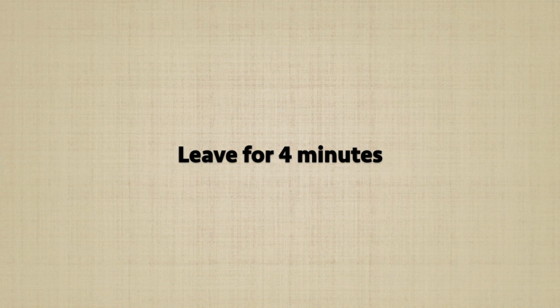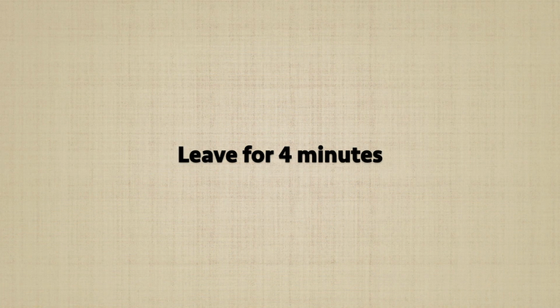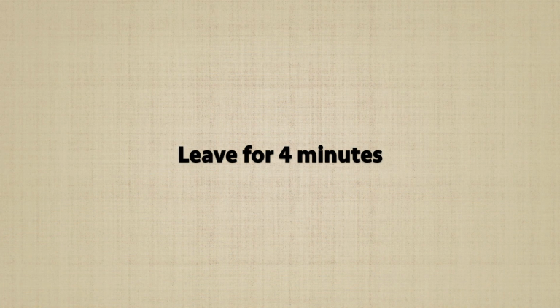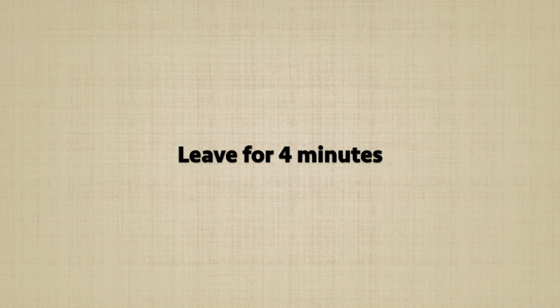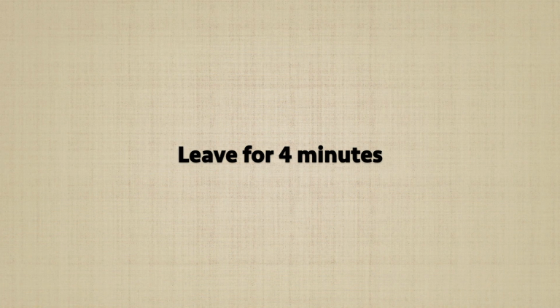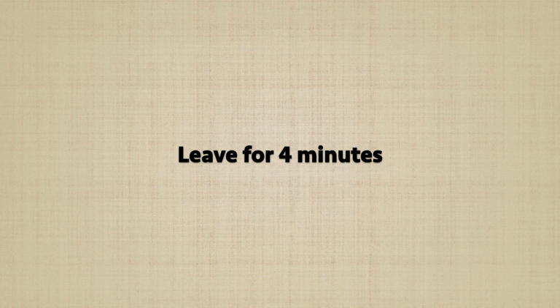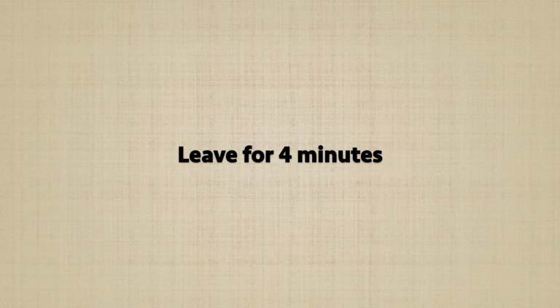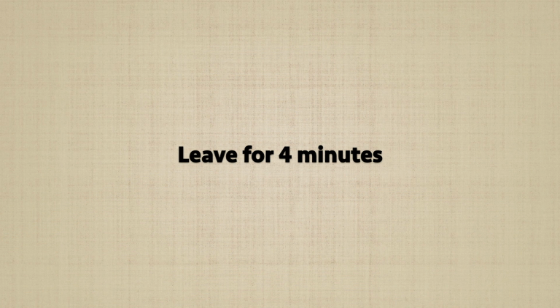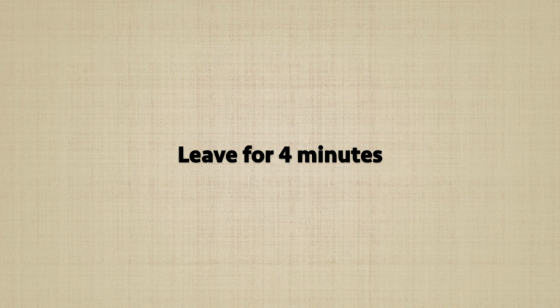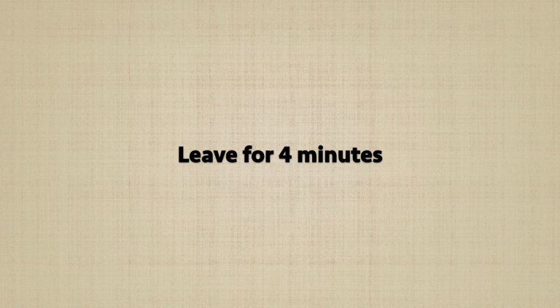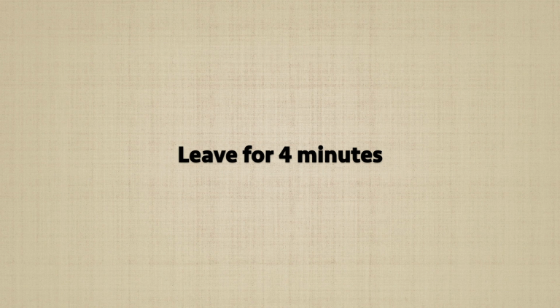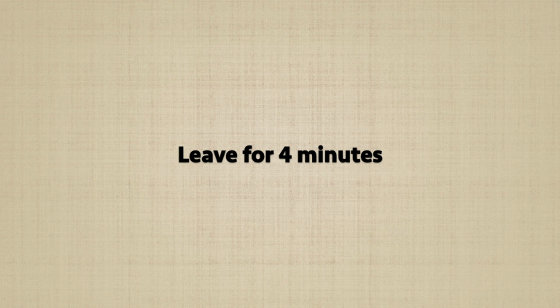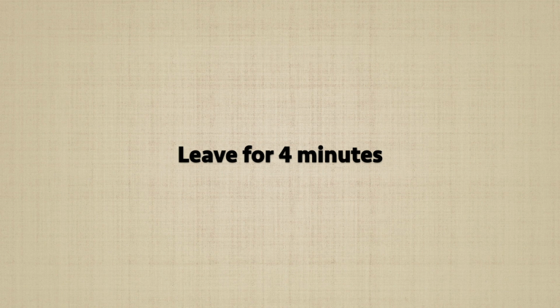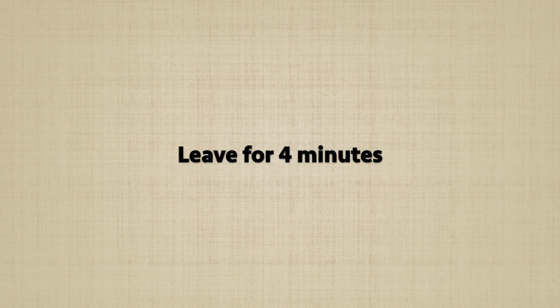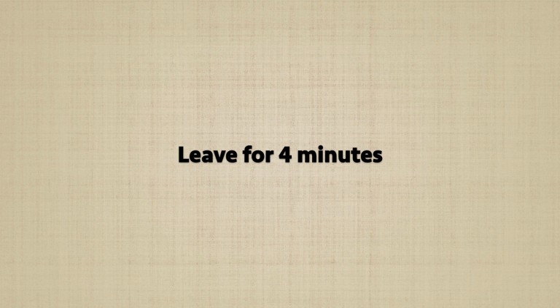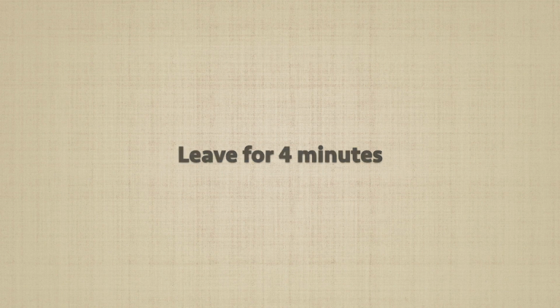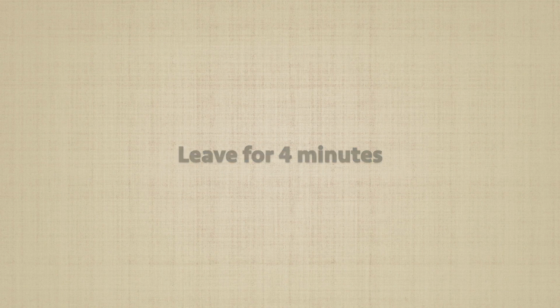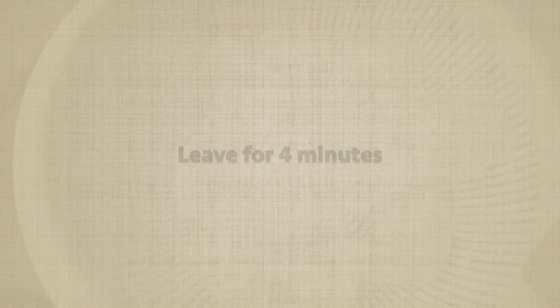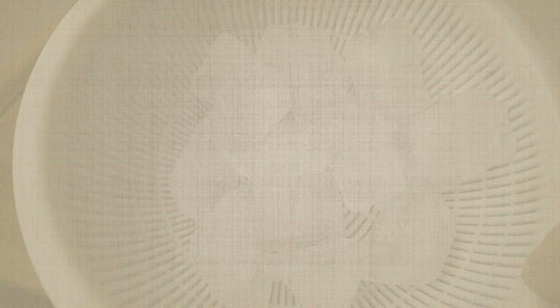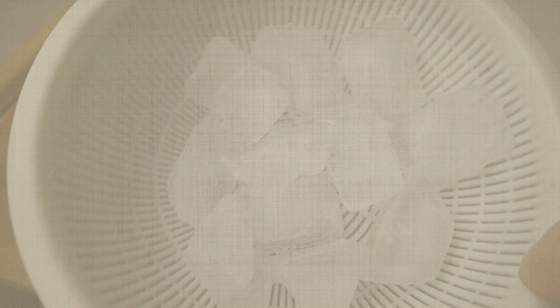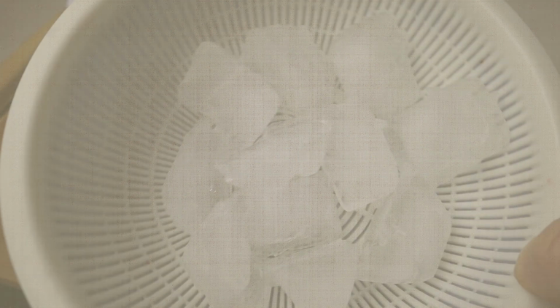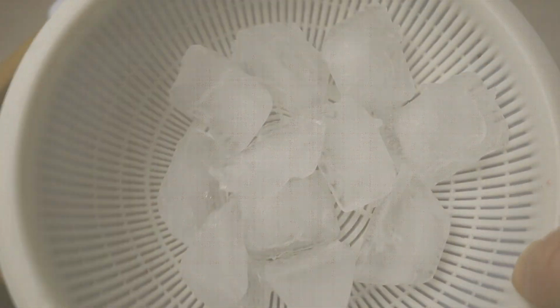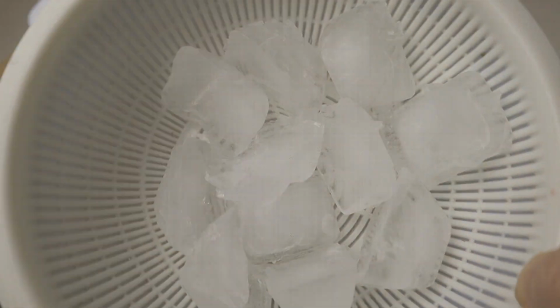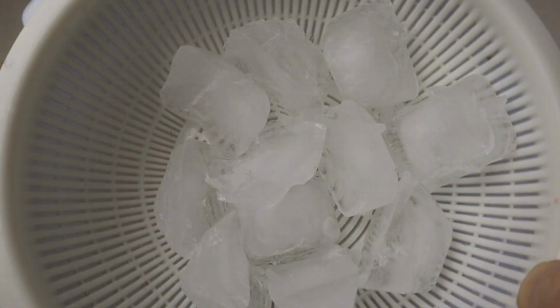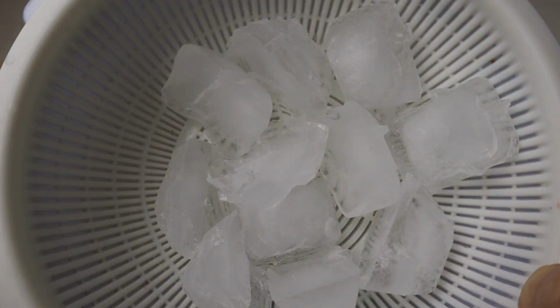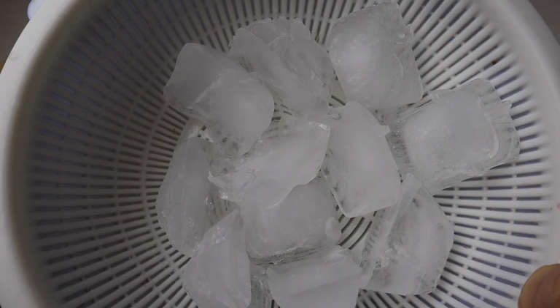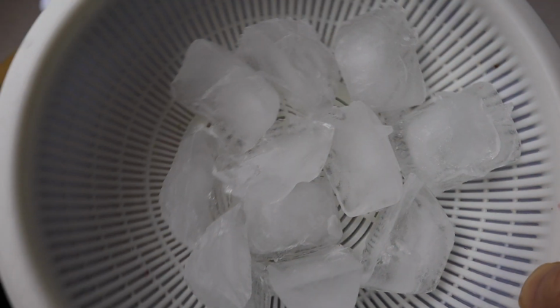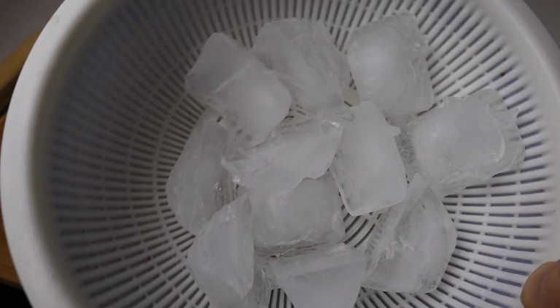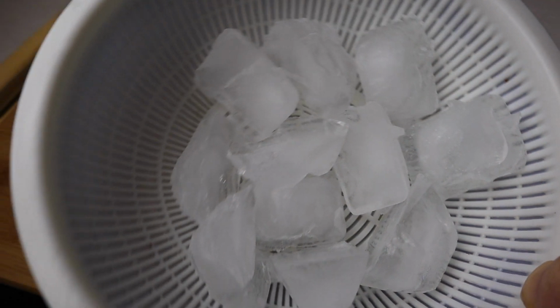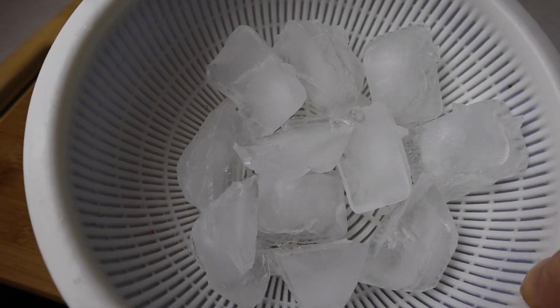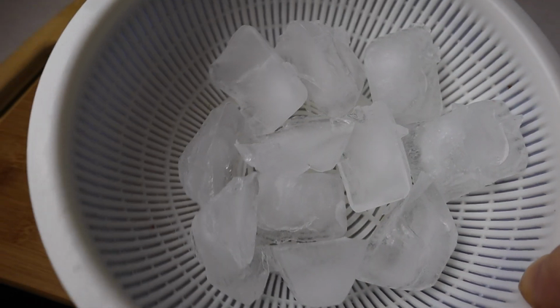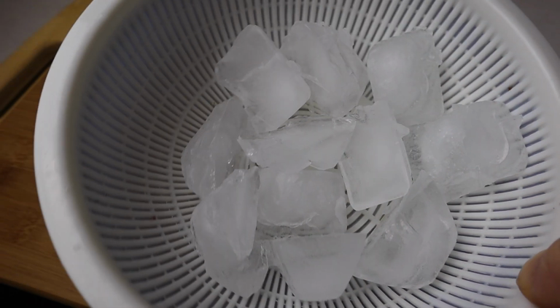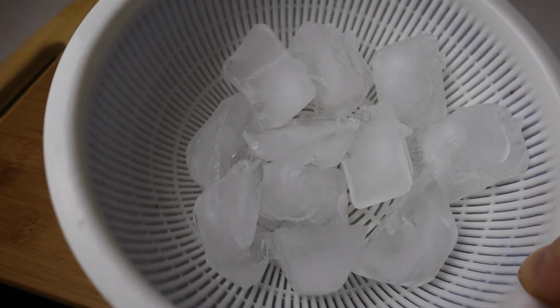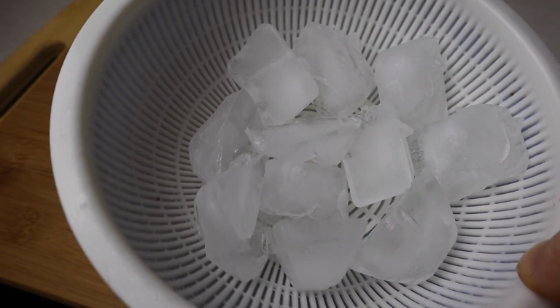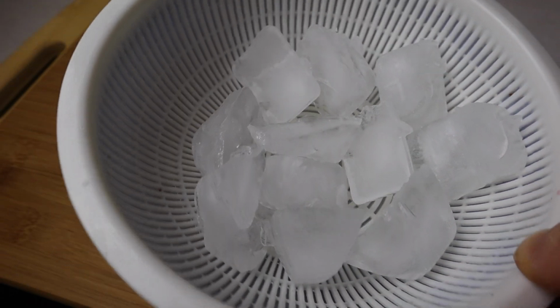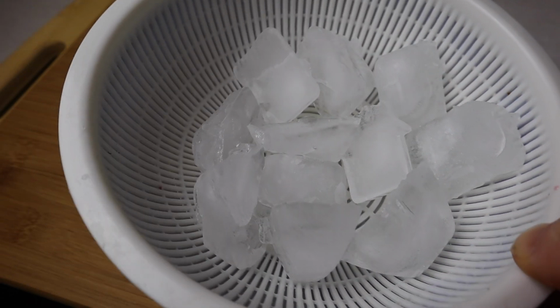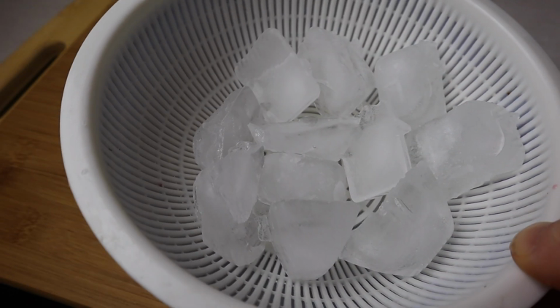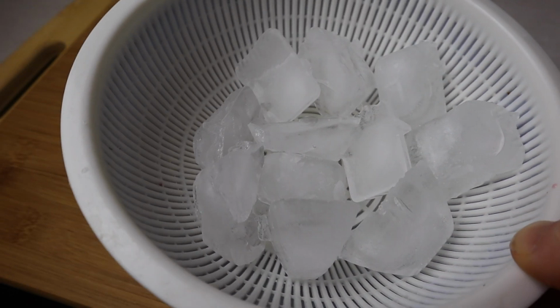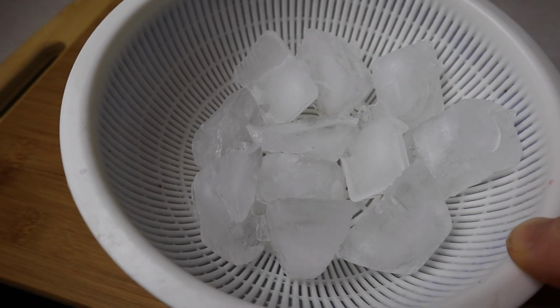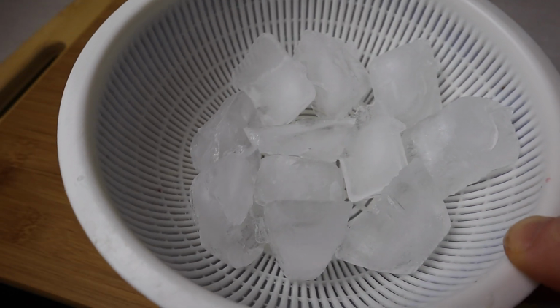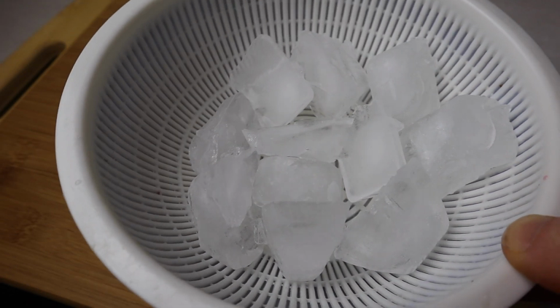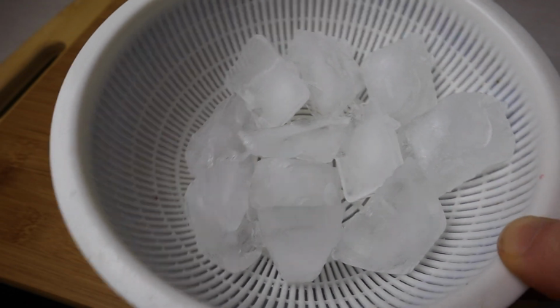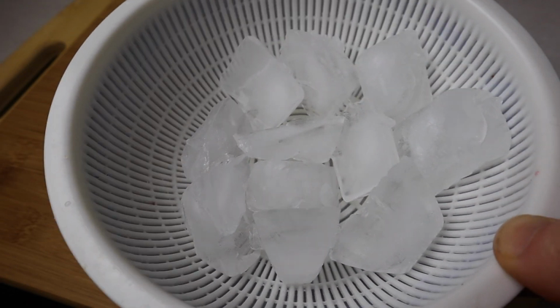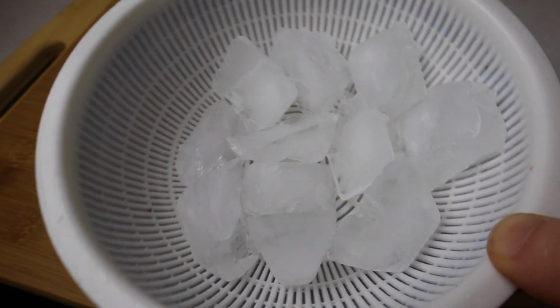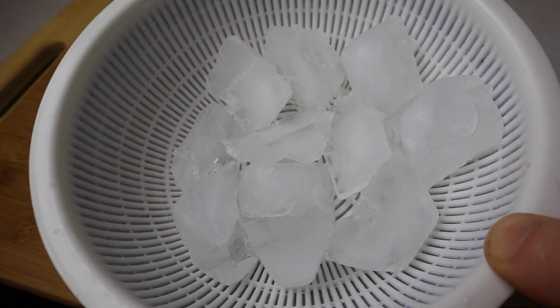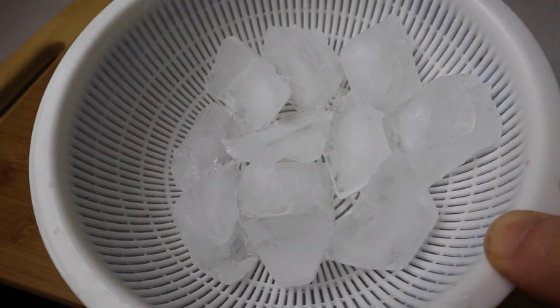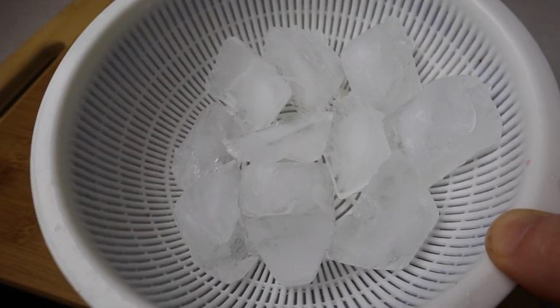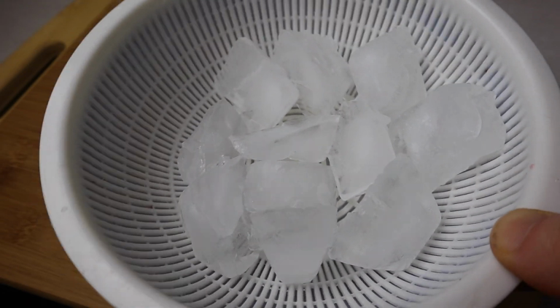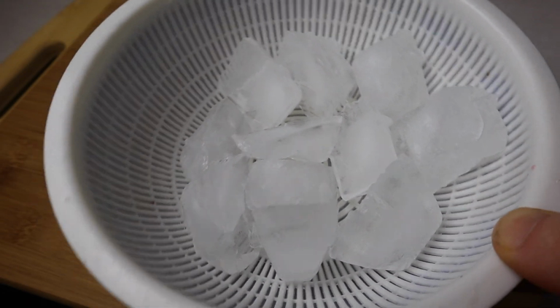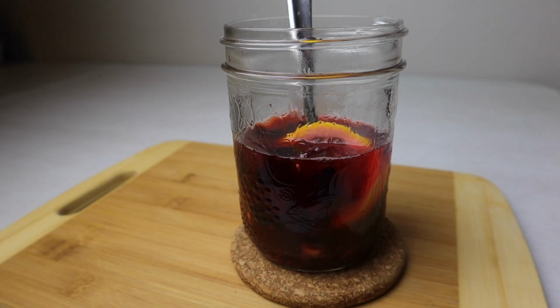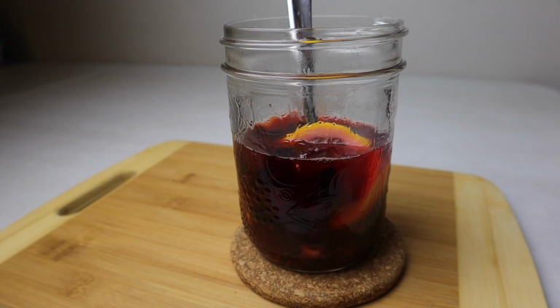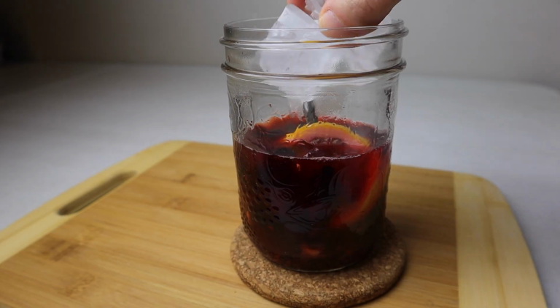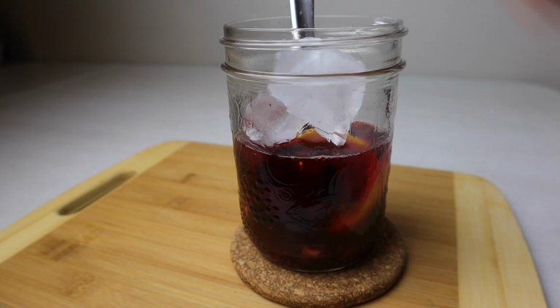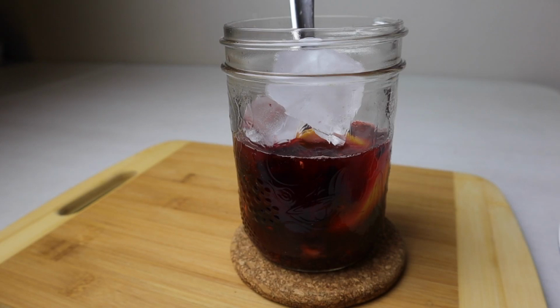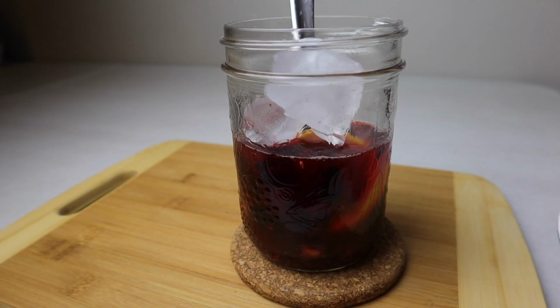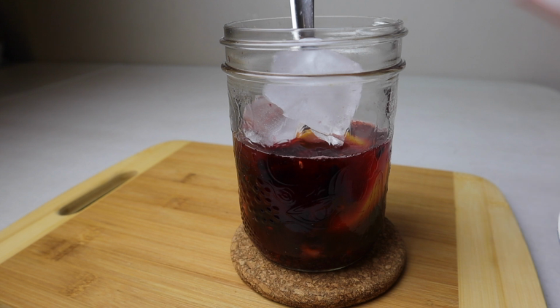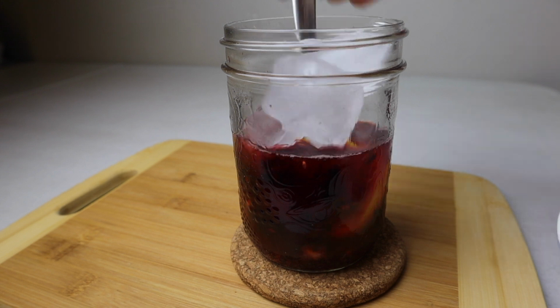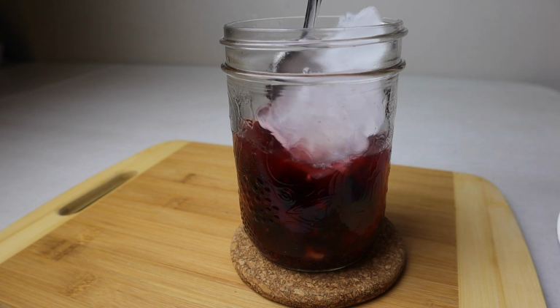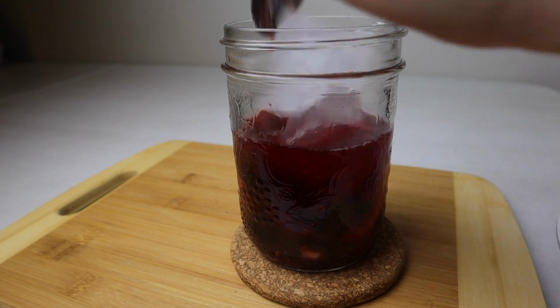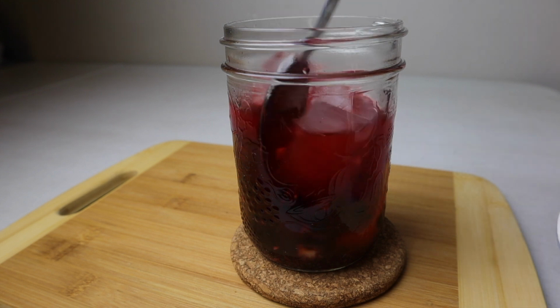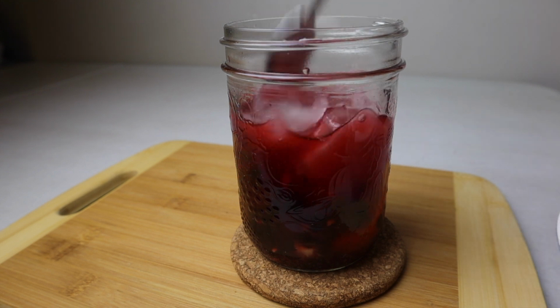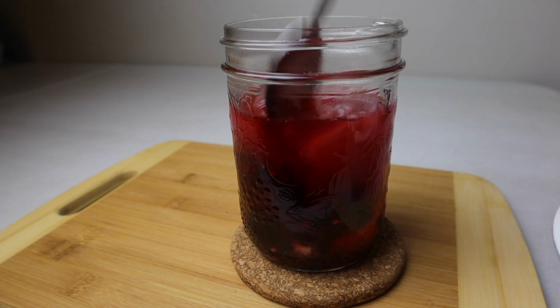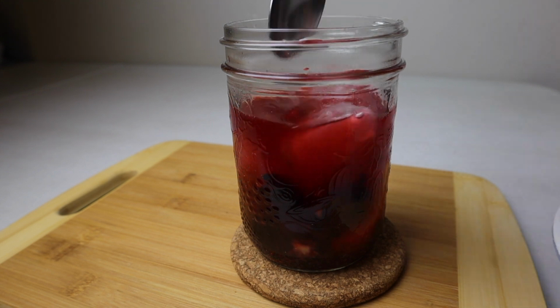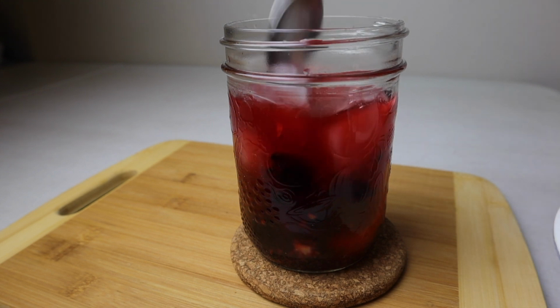Let it sit for four minutes before adding the ice. Continue adding ice and stir until the temperature is all chilled down.